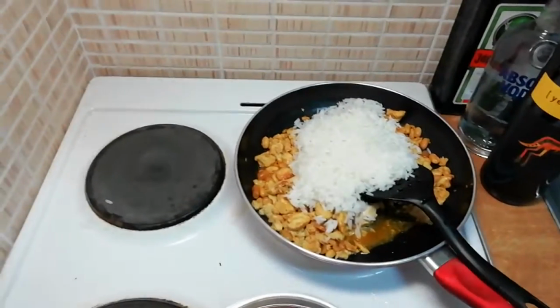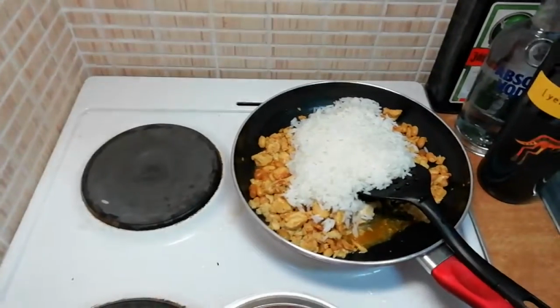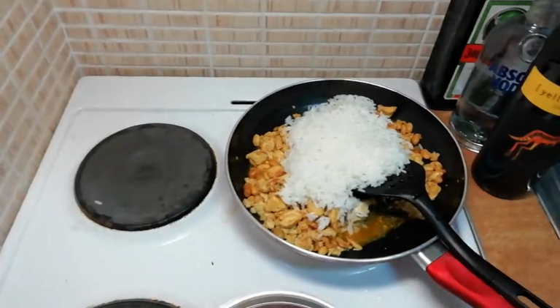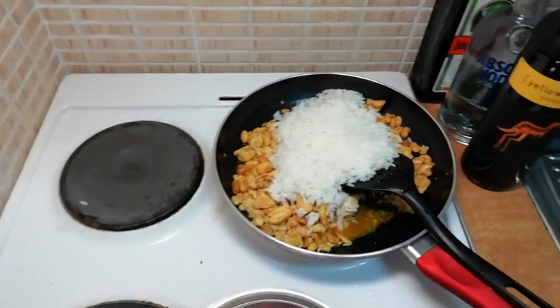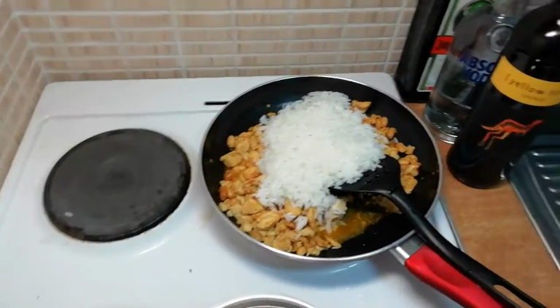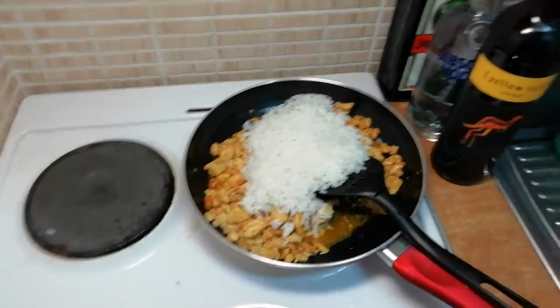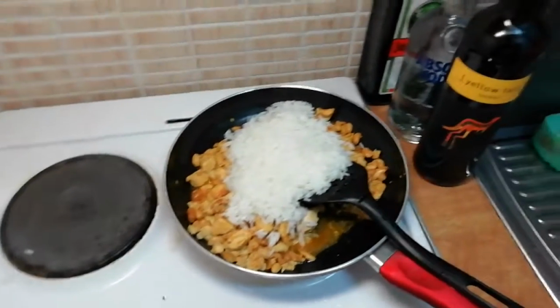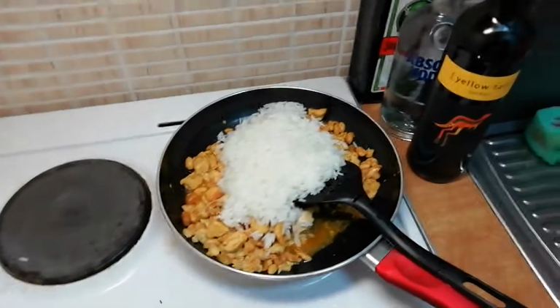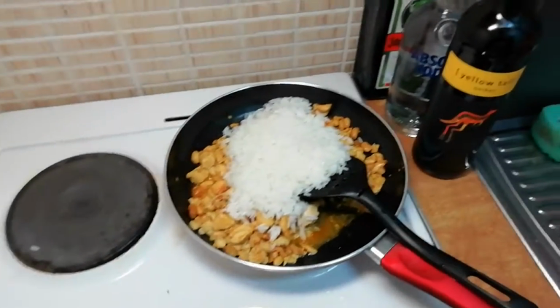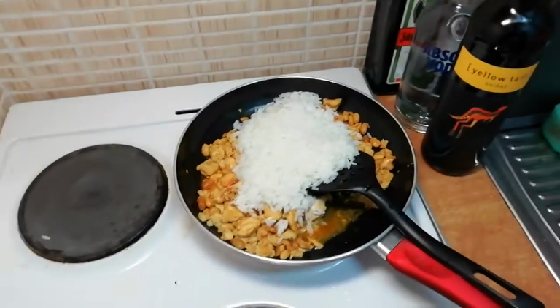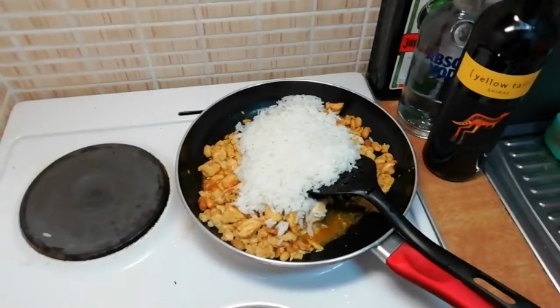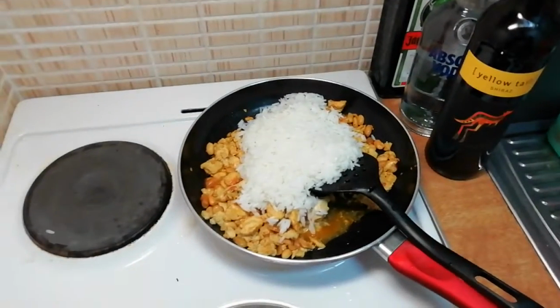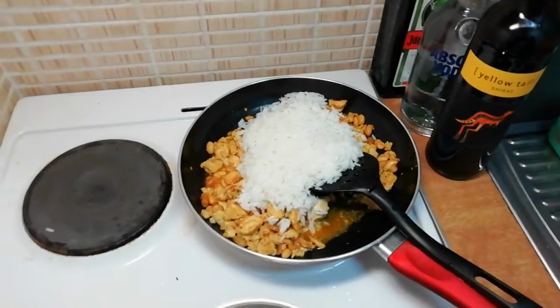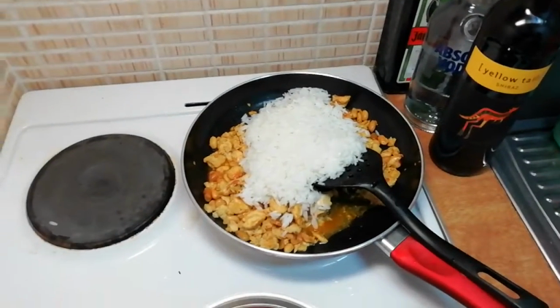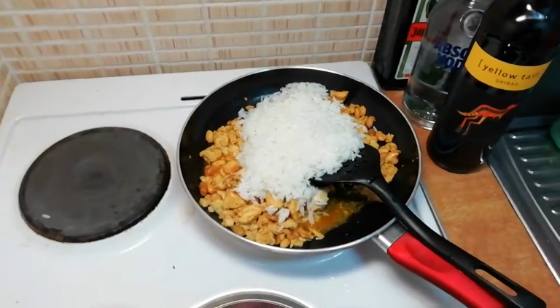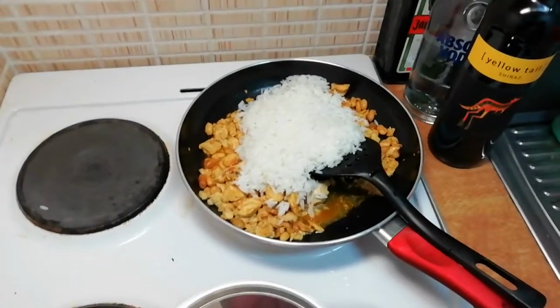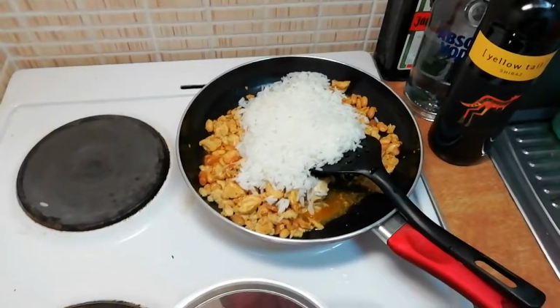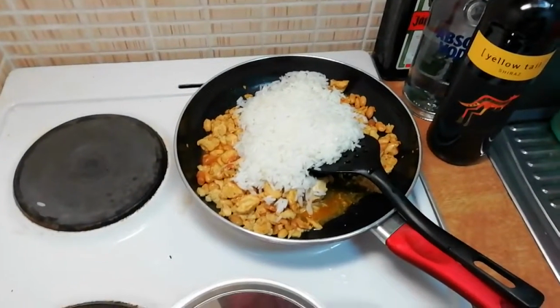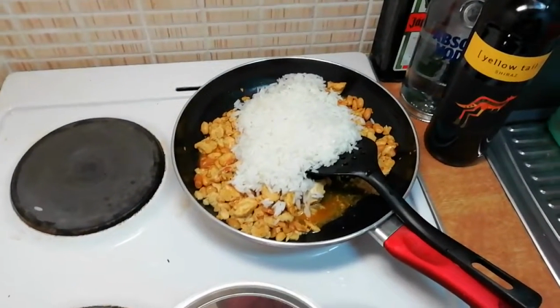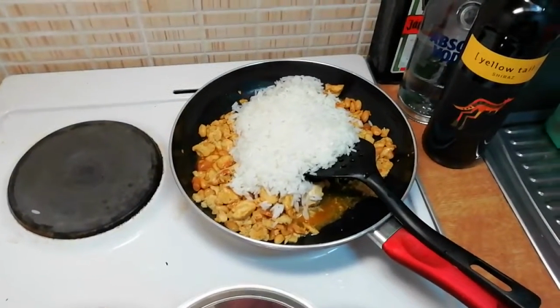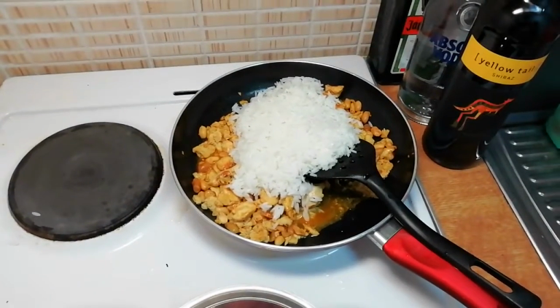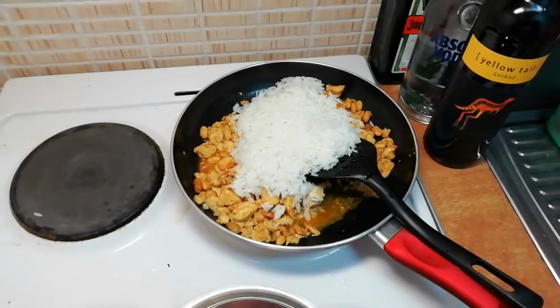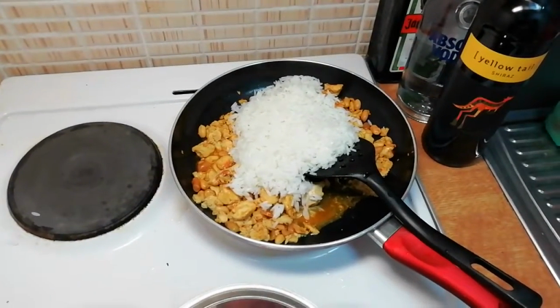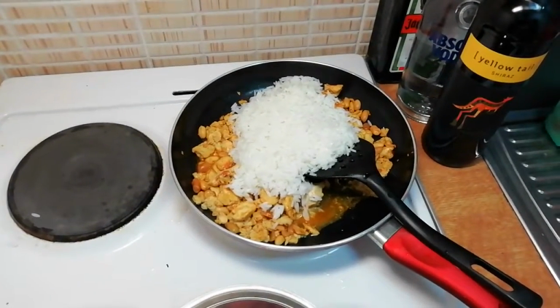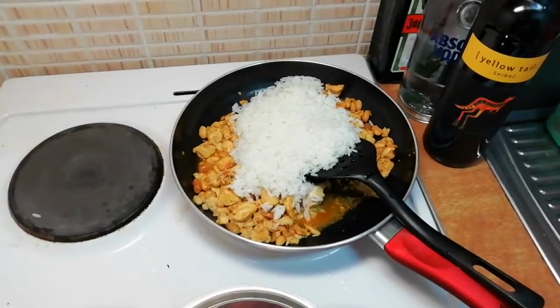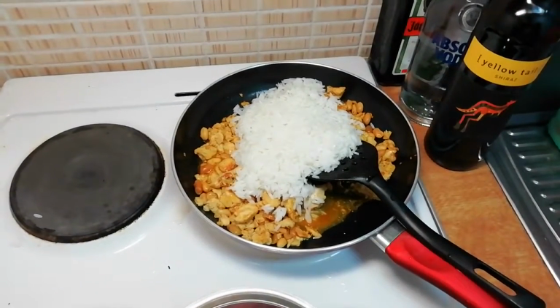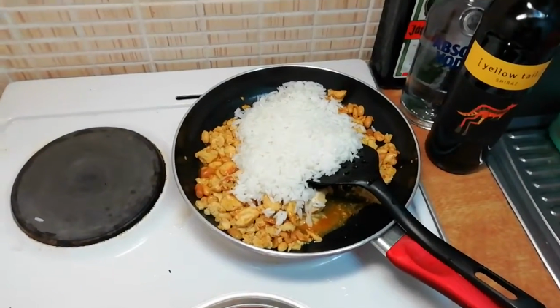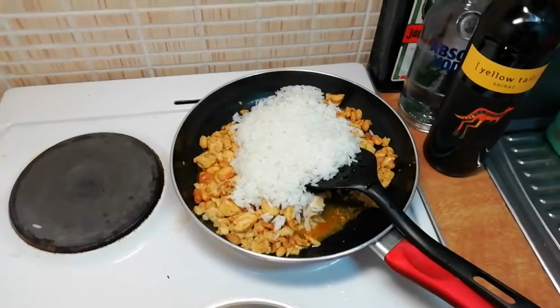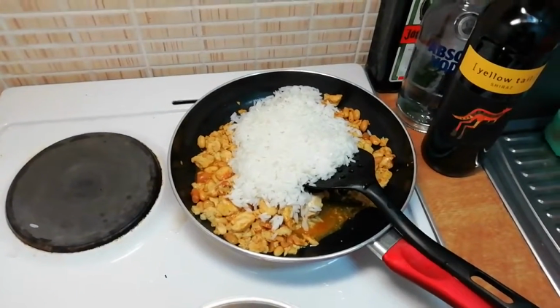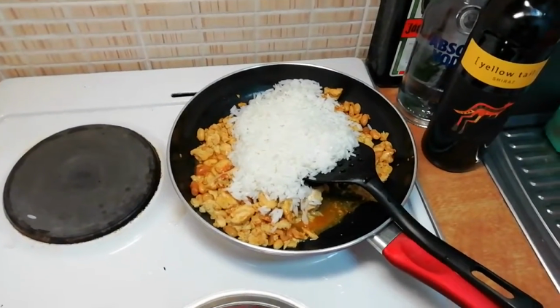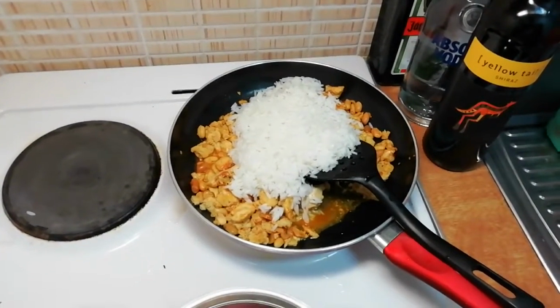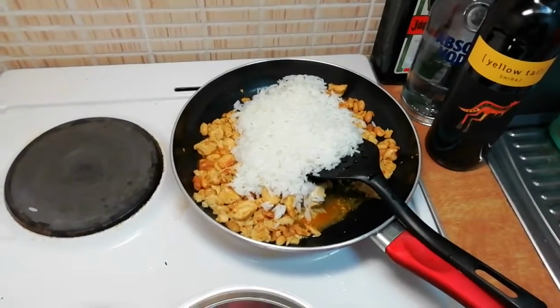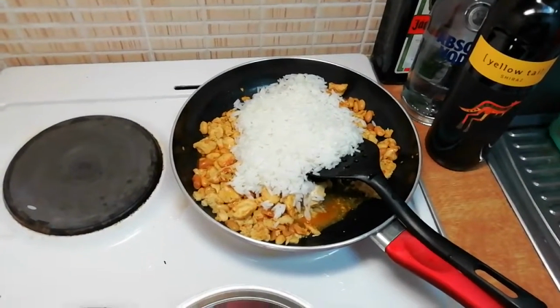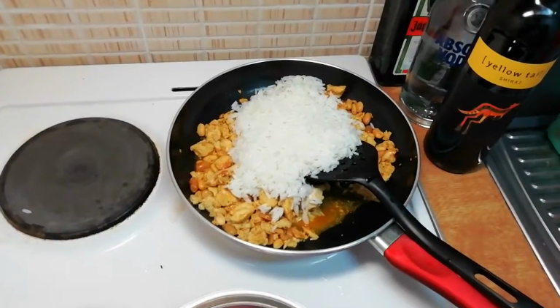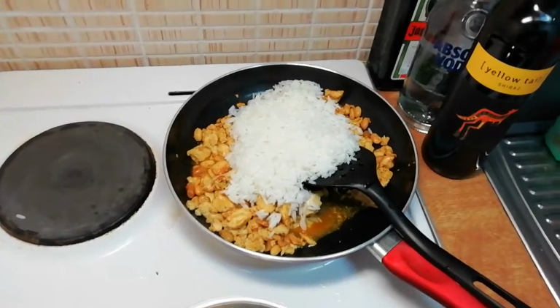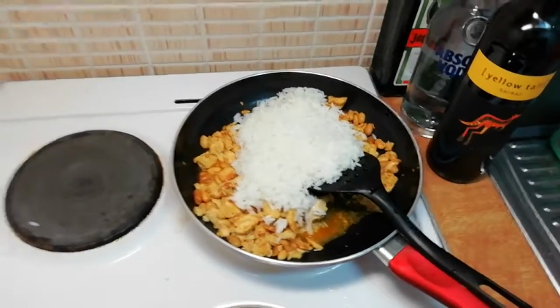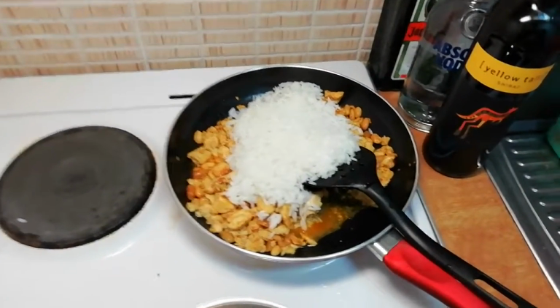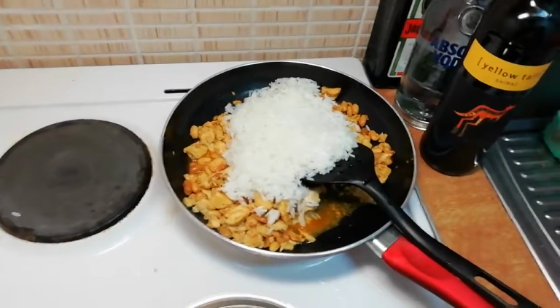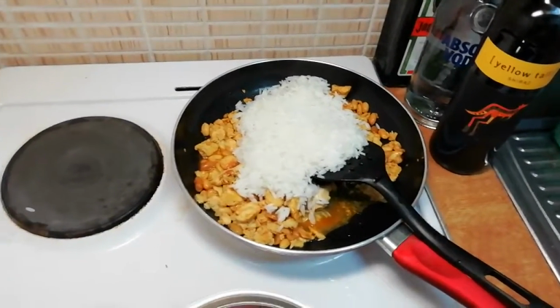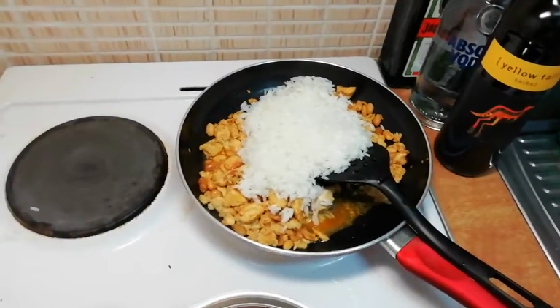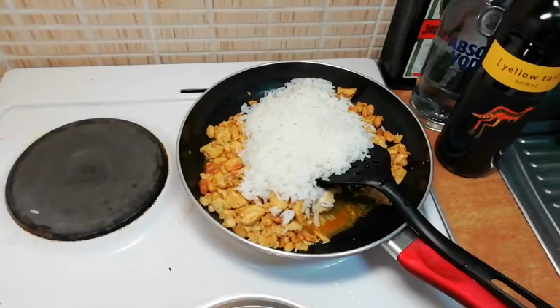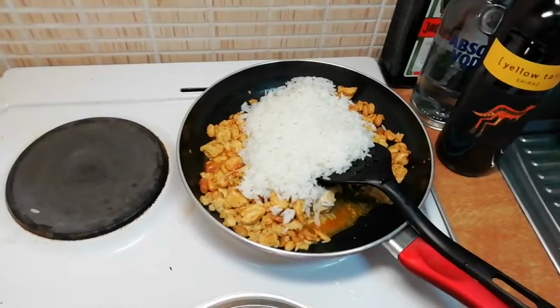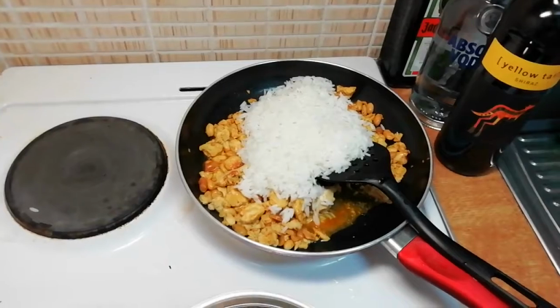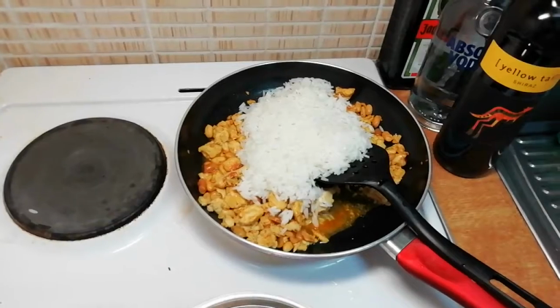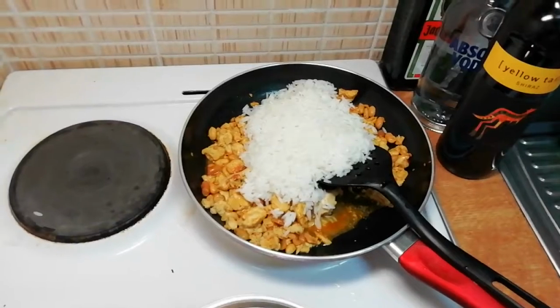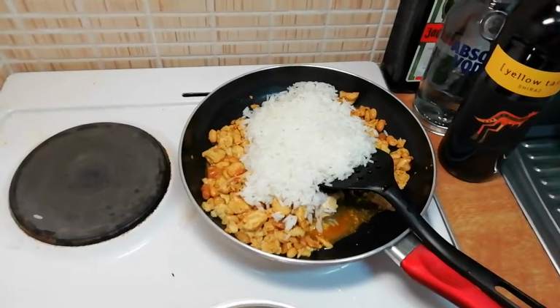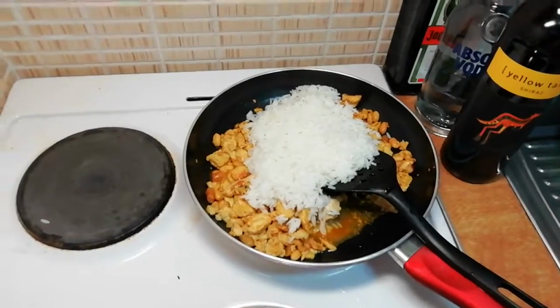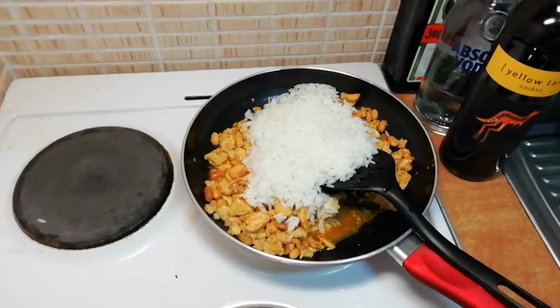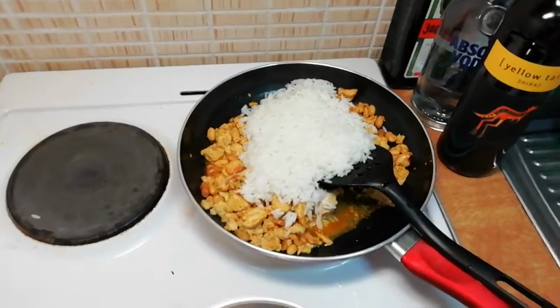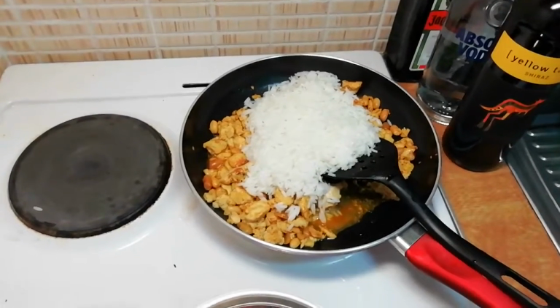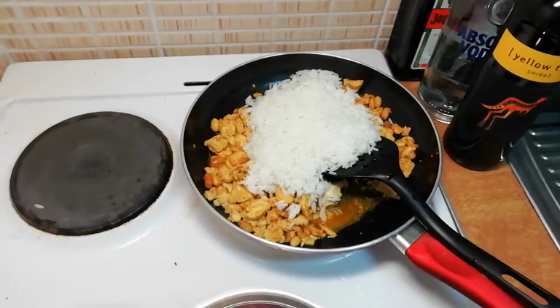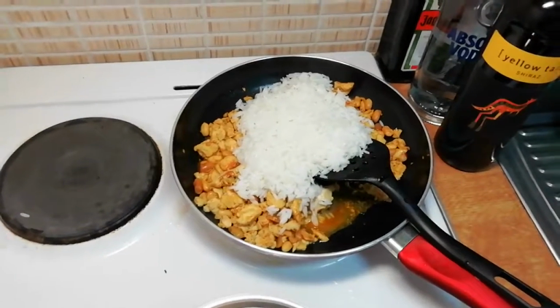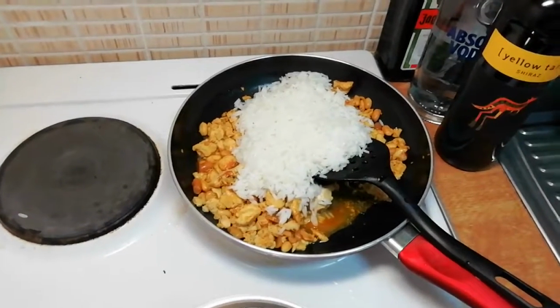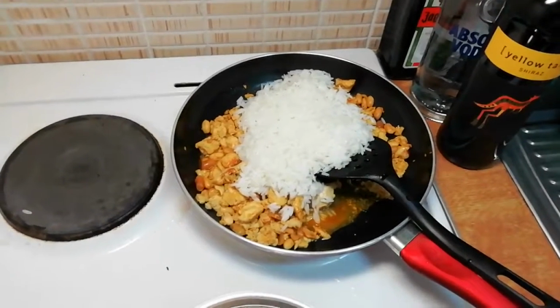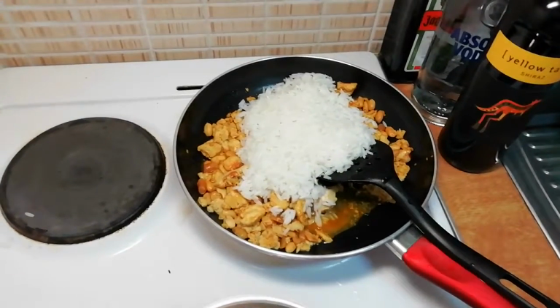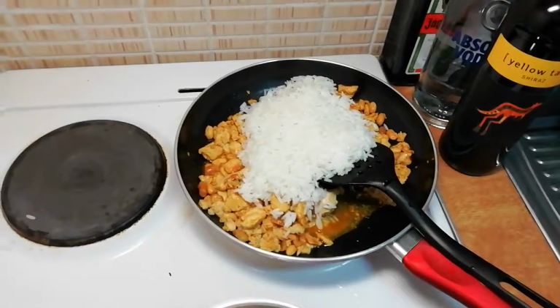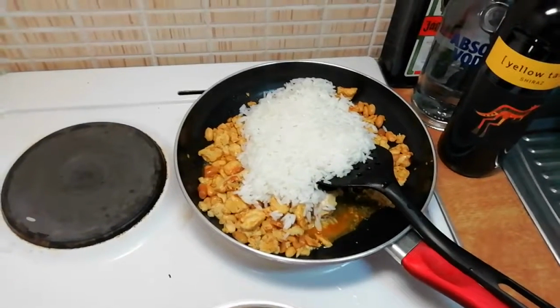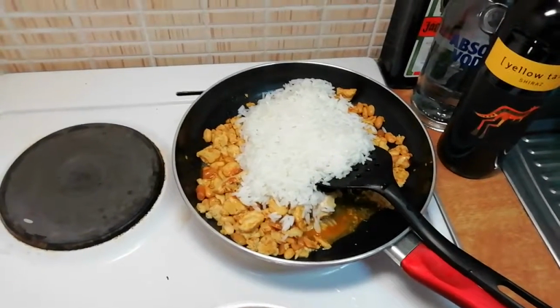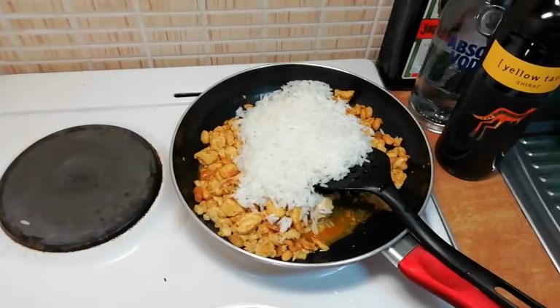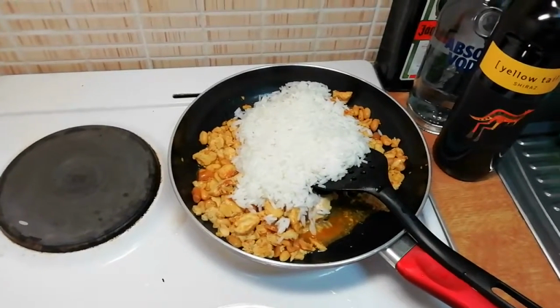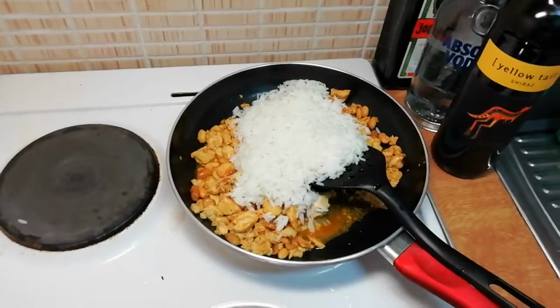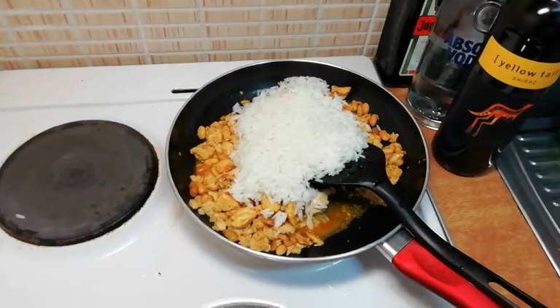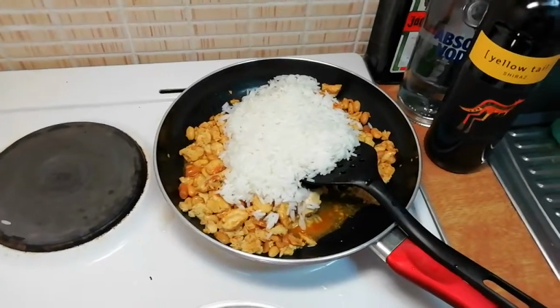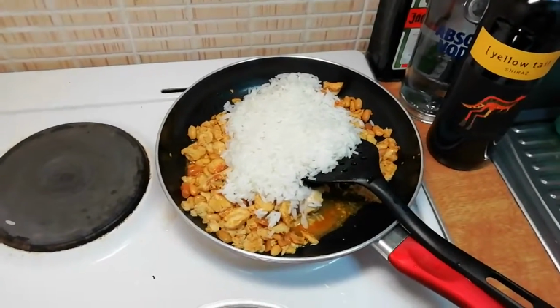As I said, easy to make rice. No problem. Just 10 minutes. So easy. Enjoy.